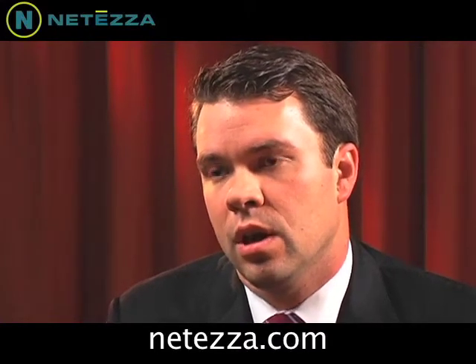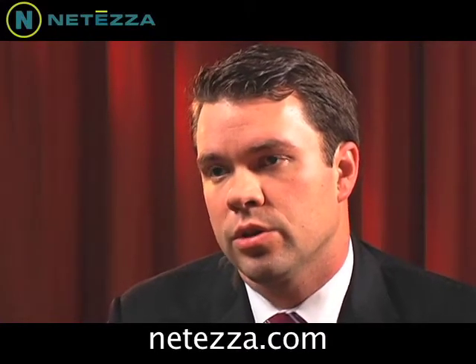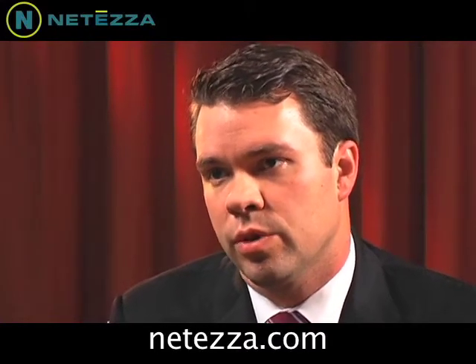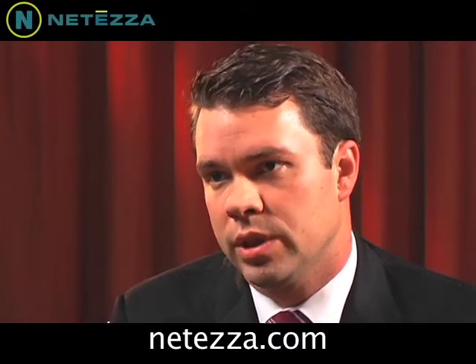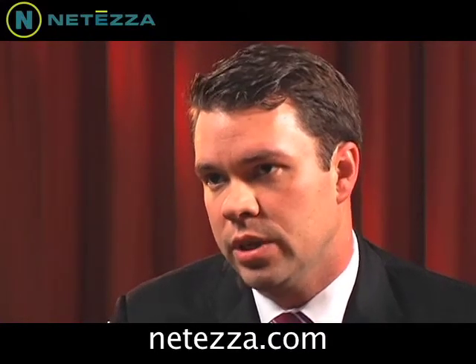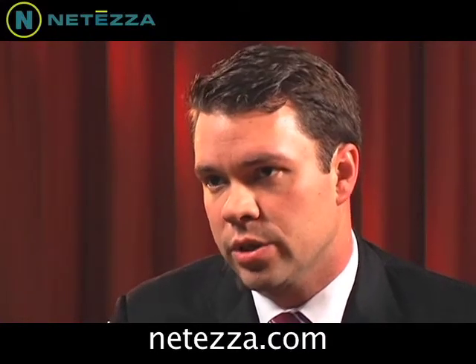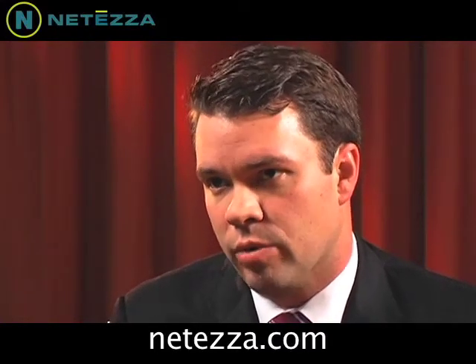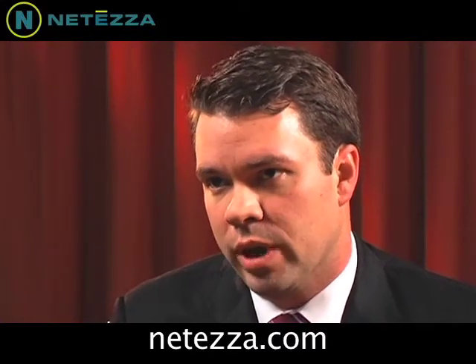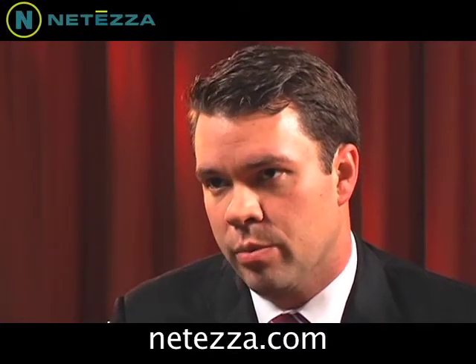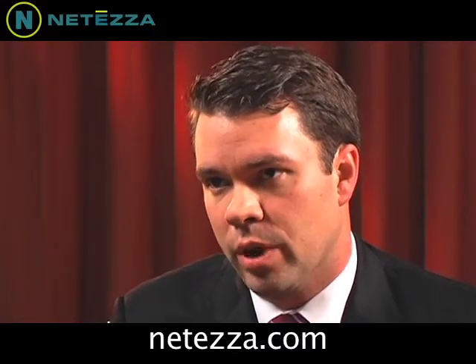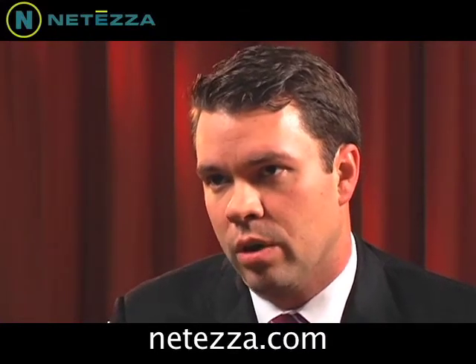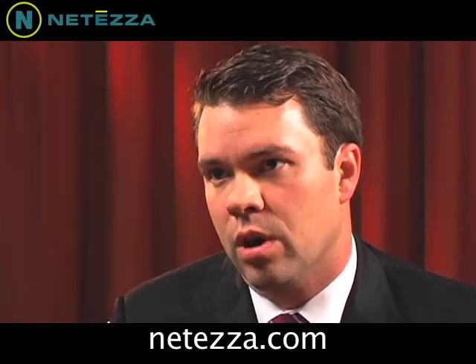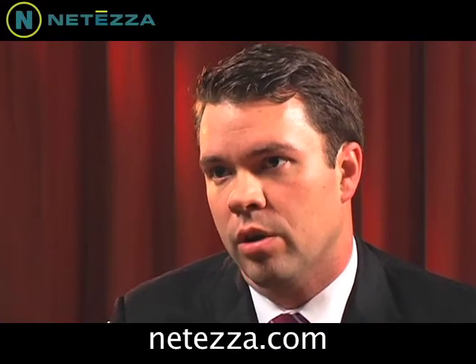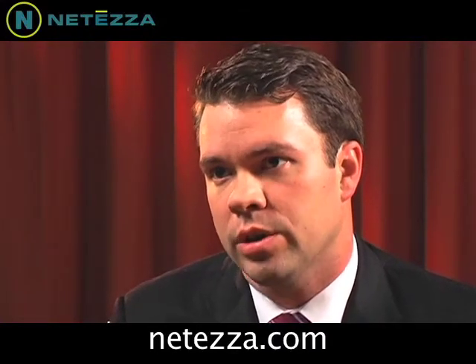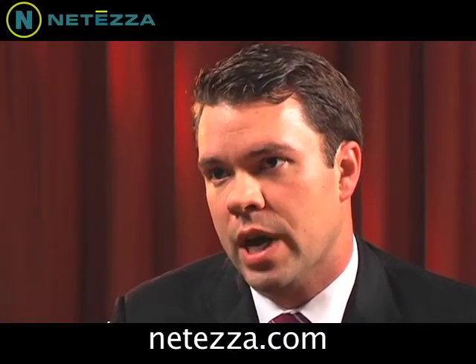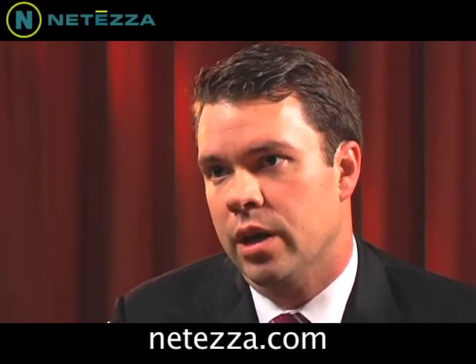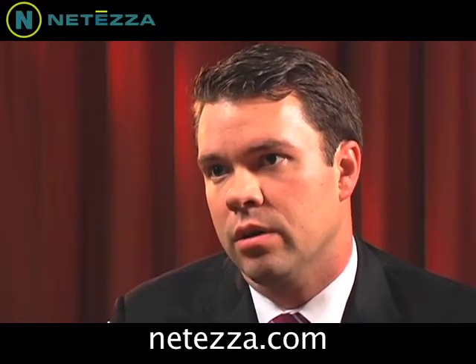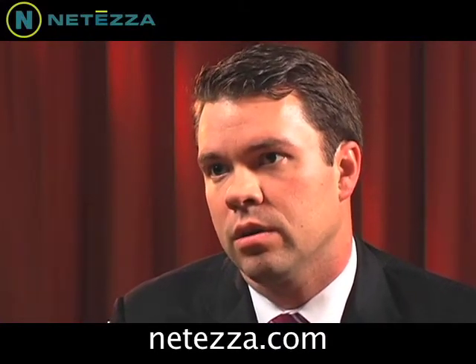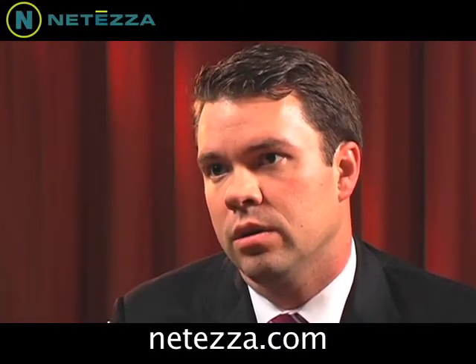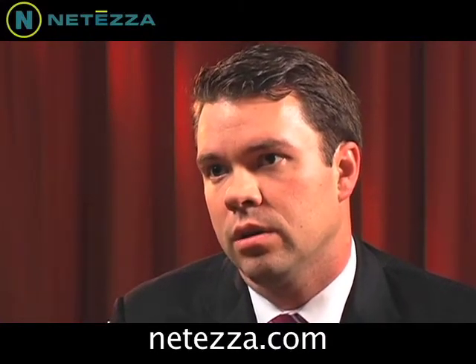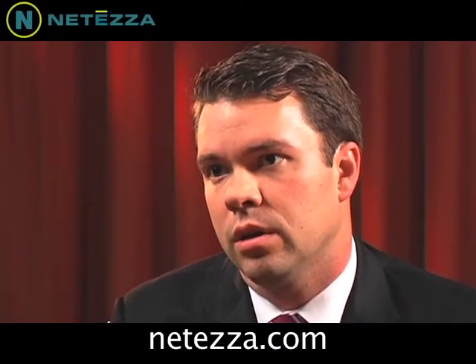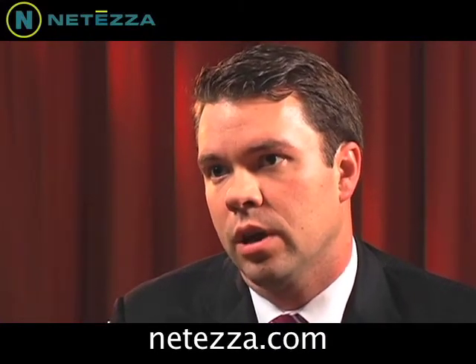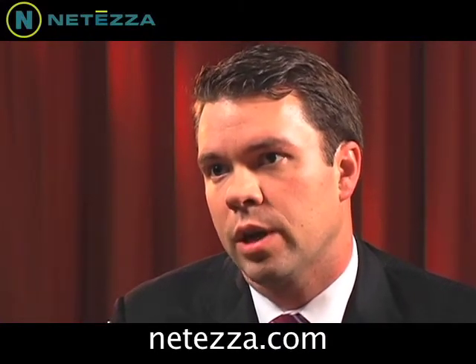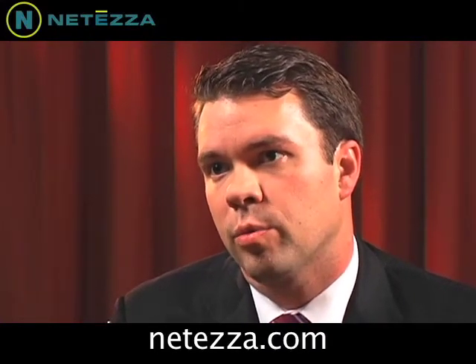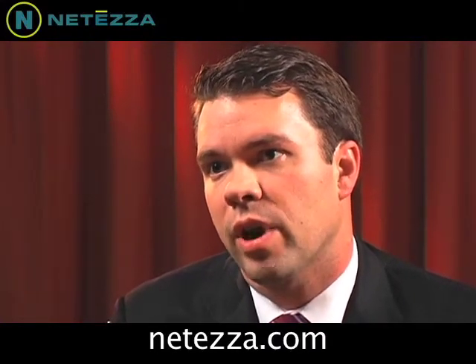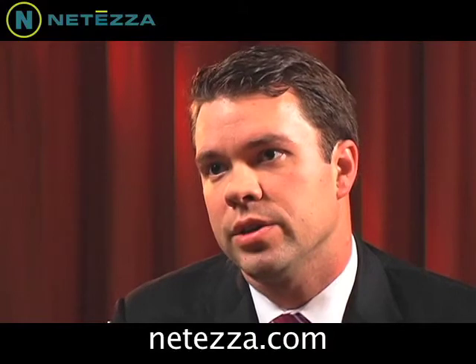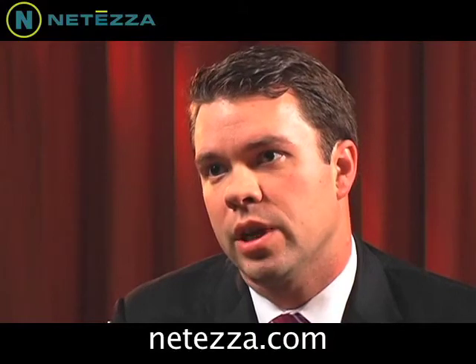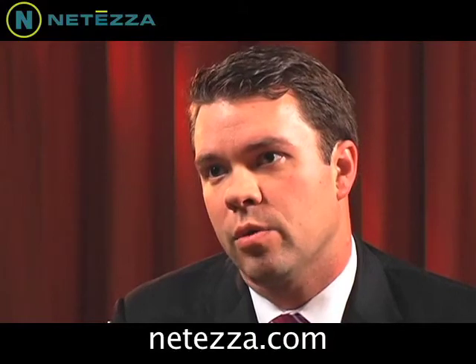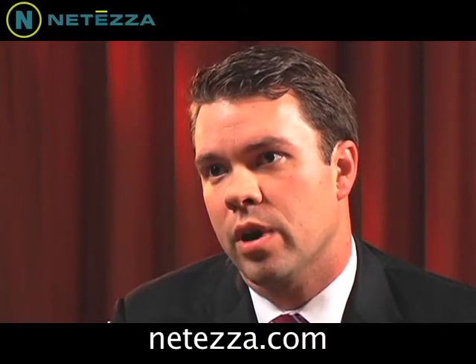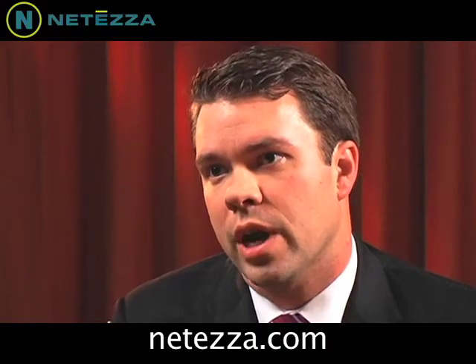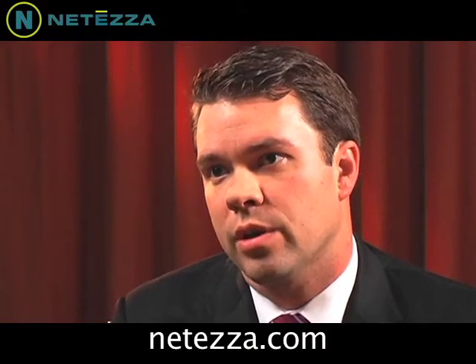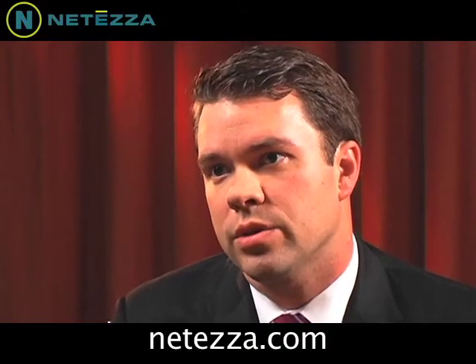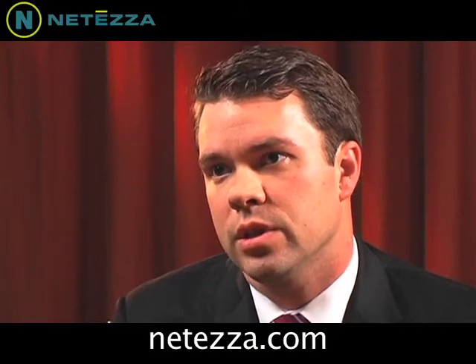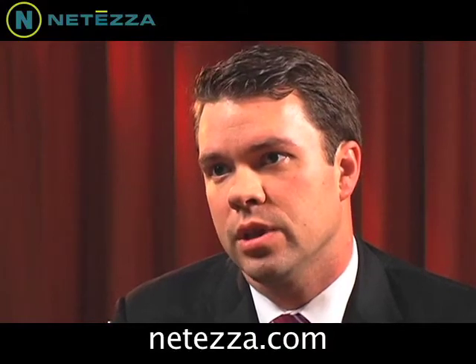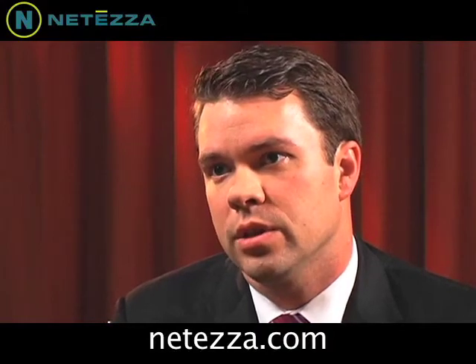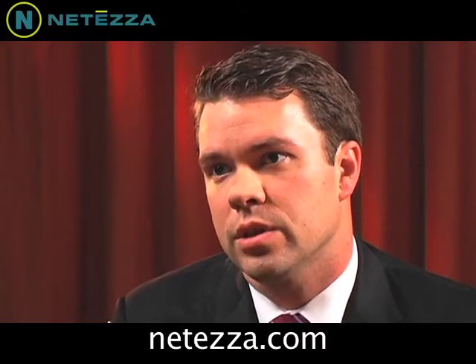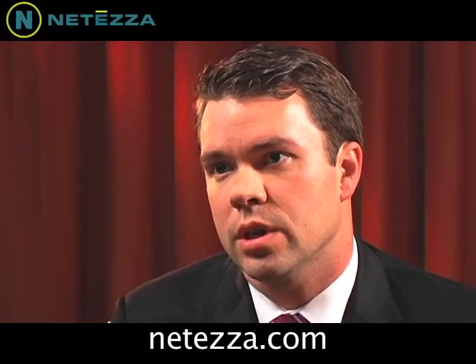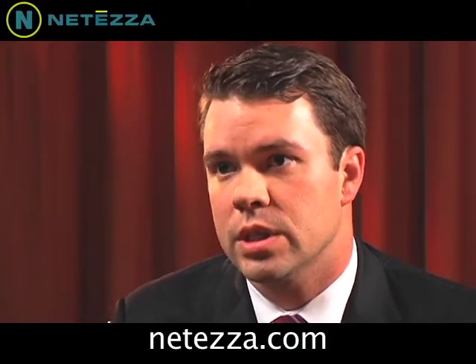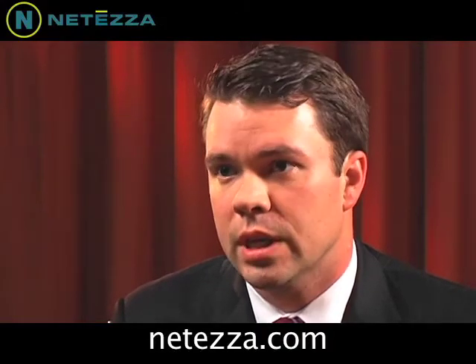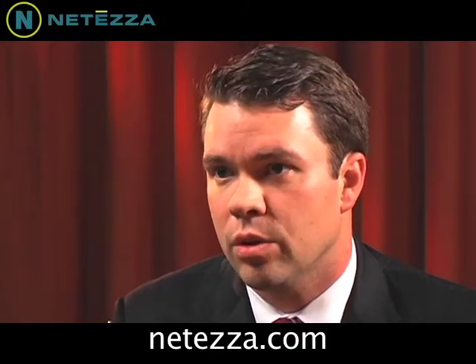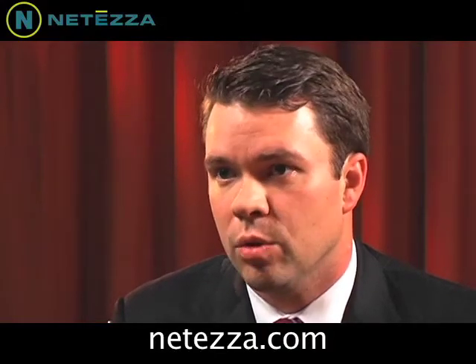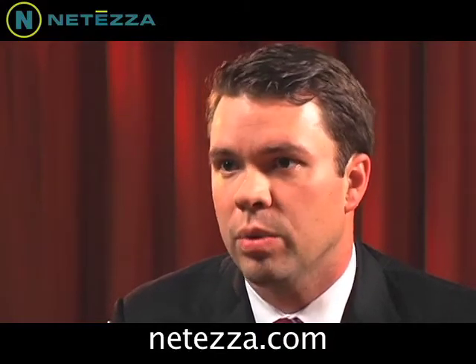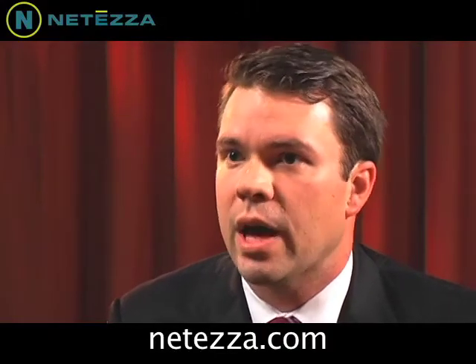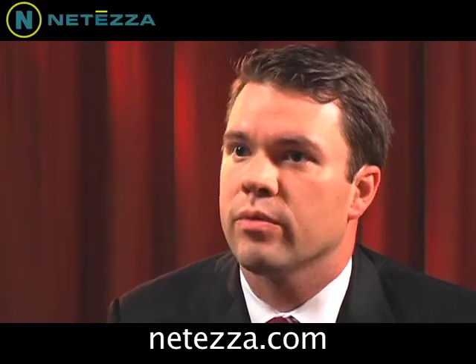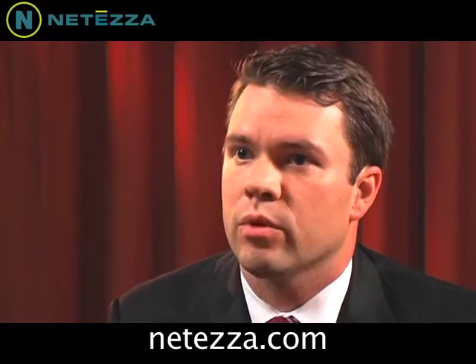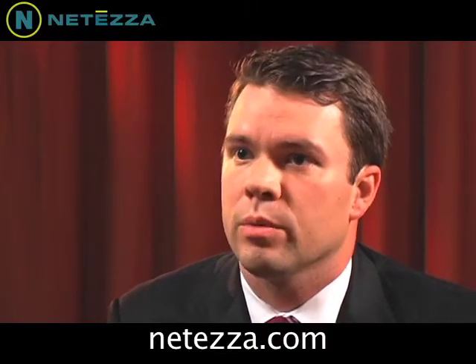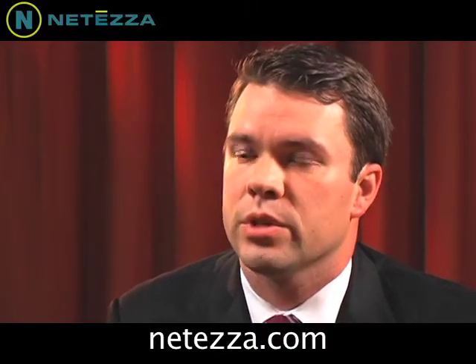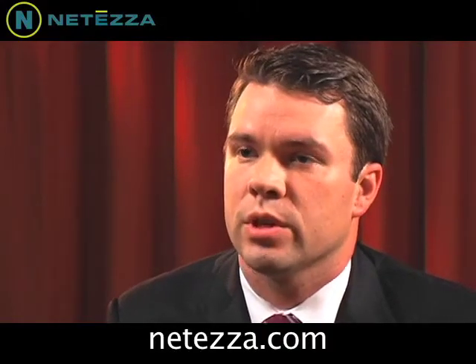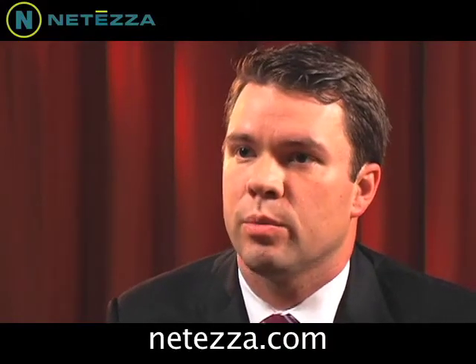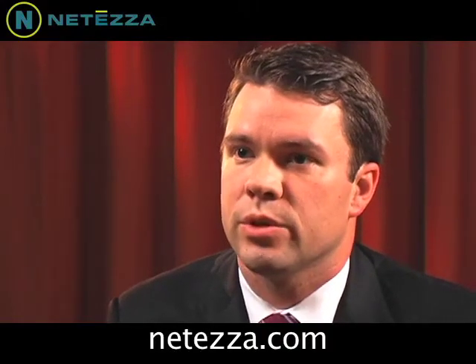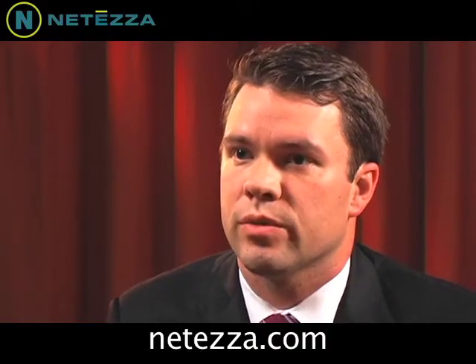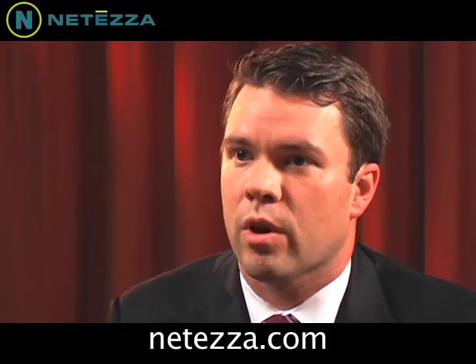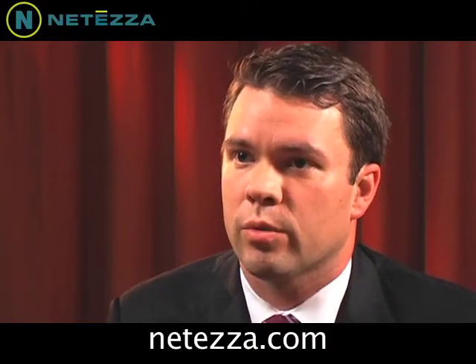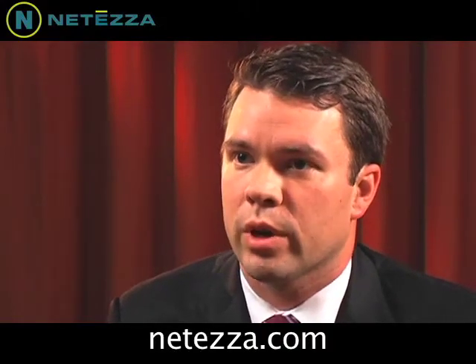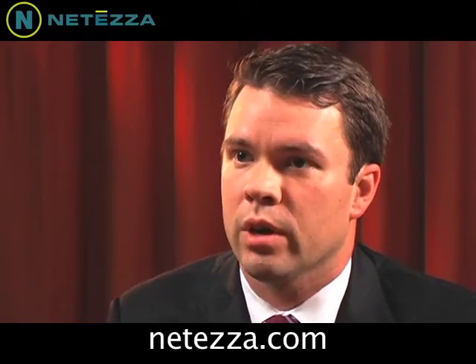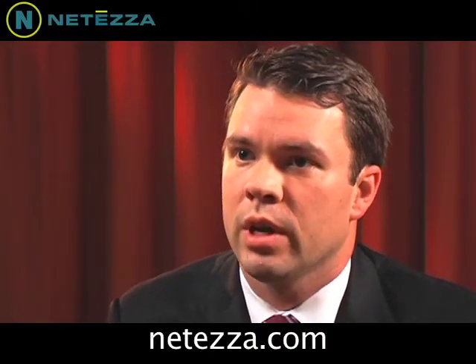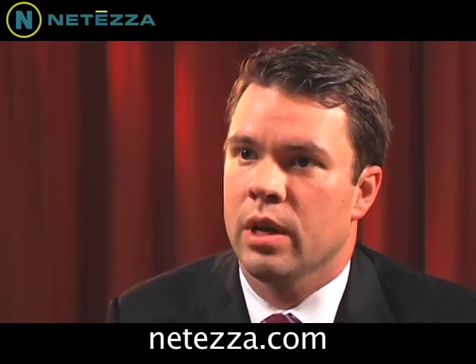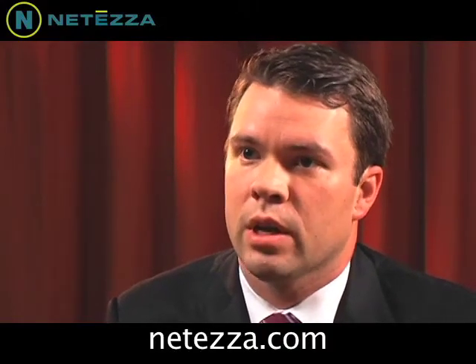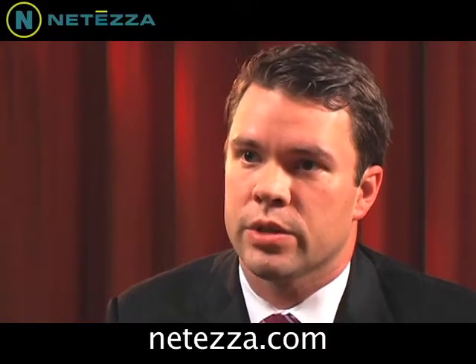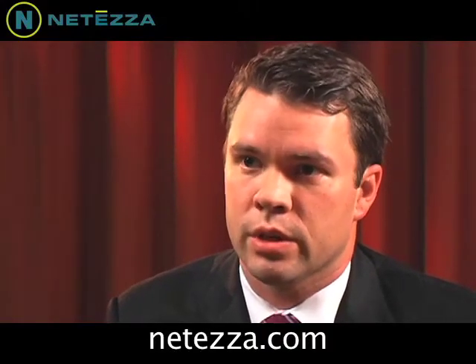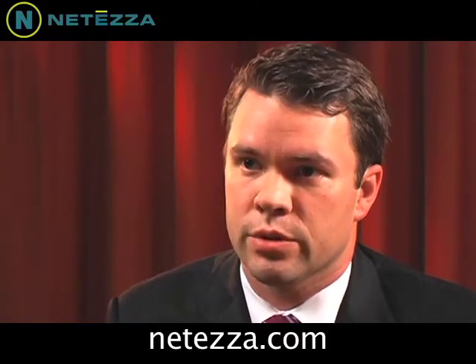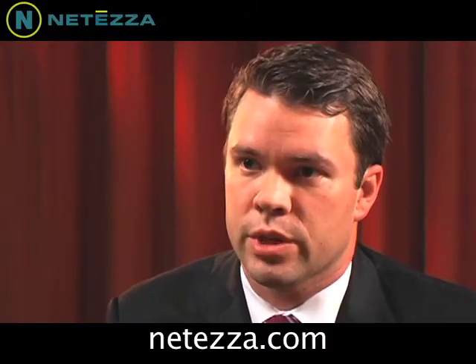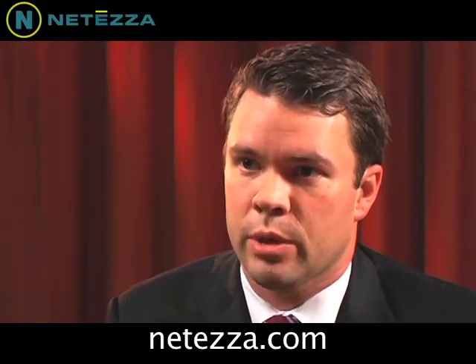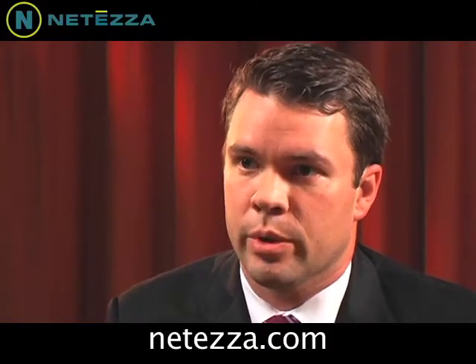So Netezza is right in the middle. Our entire enterprise data warehouse is a single platform, a single piece of hardware, a single schema.